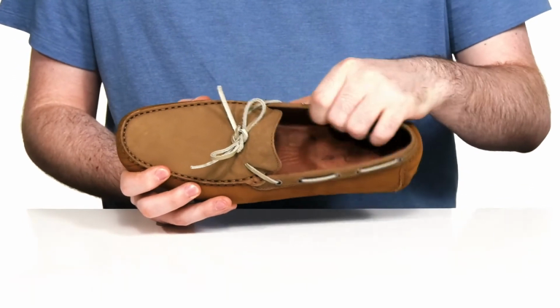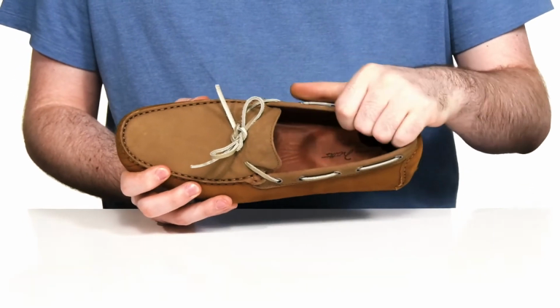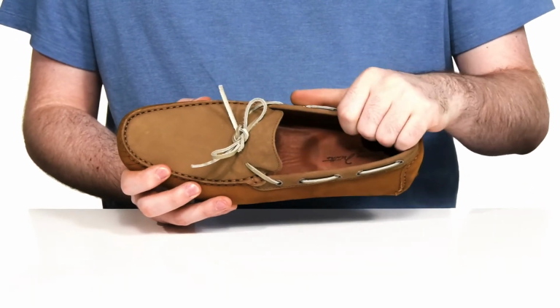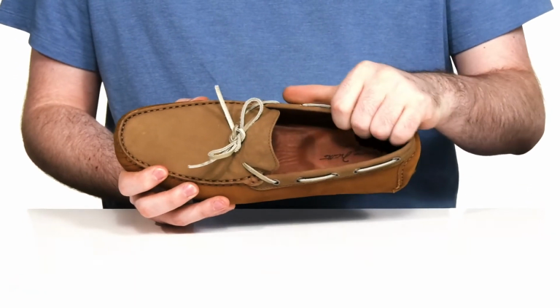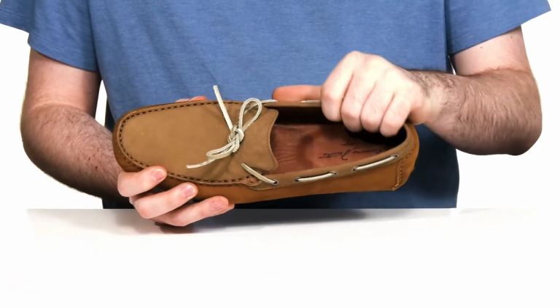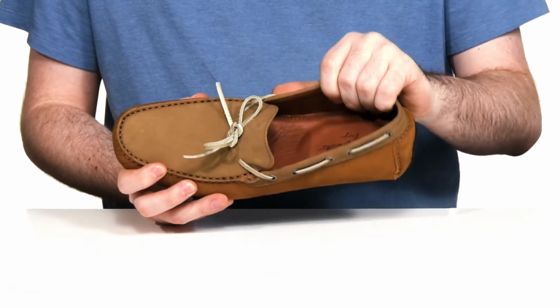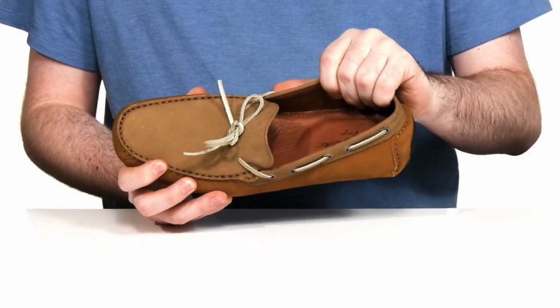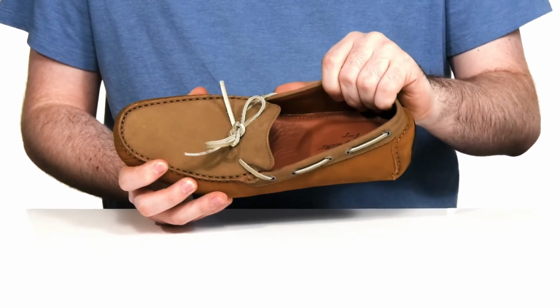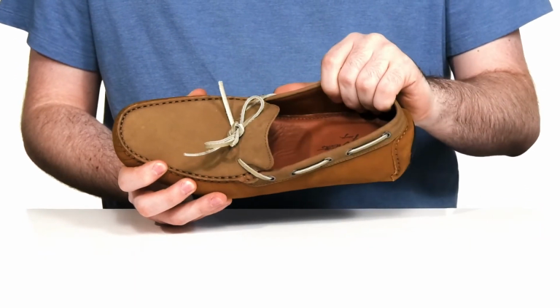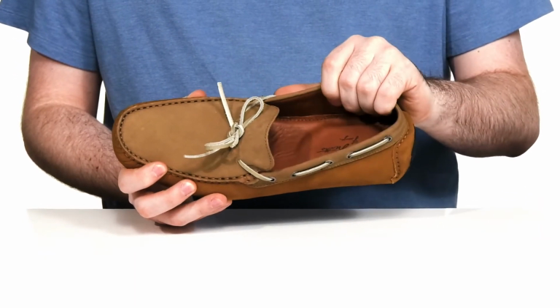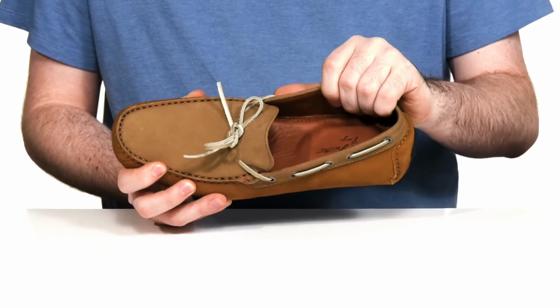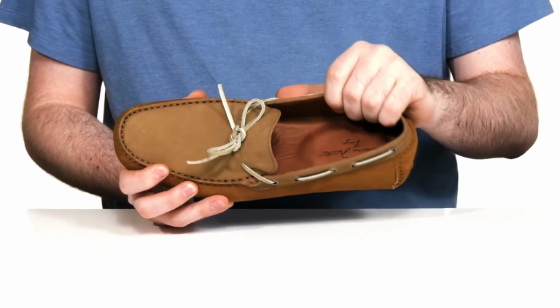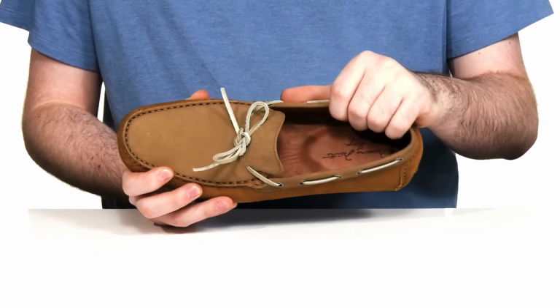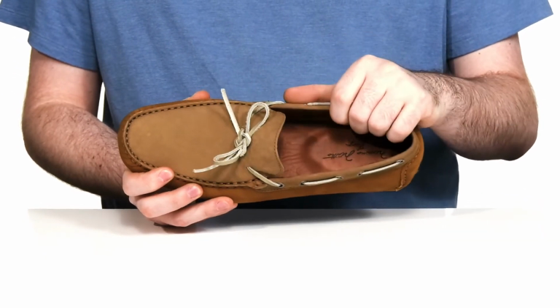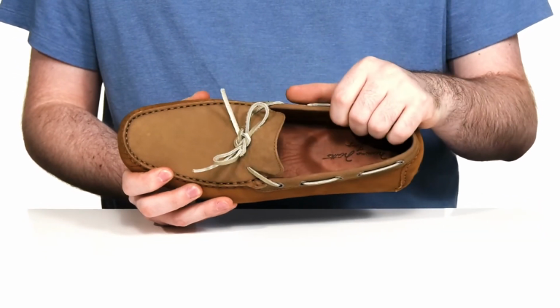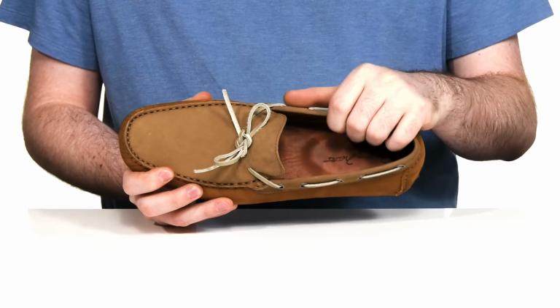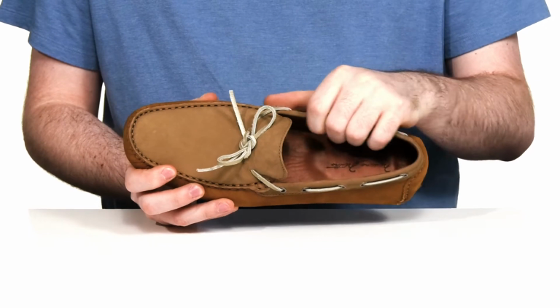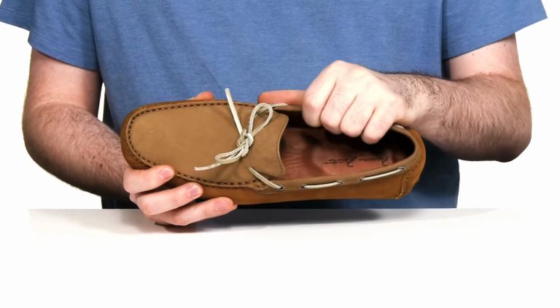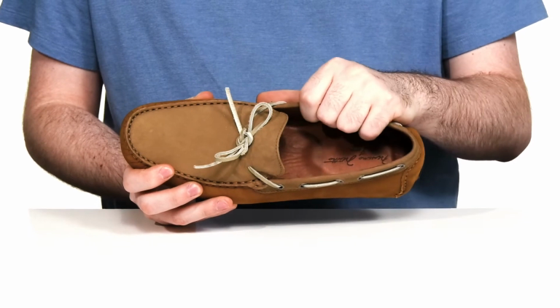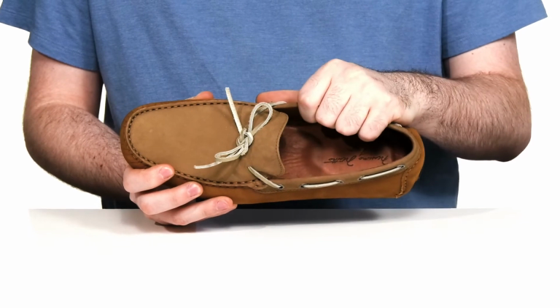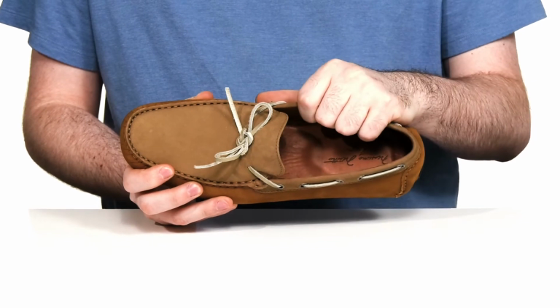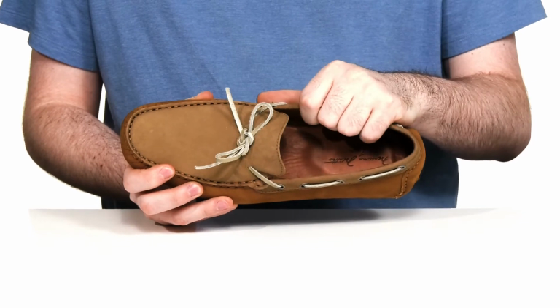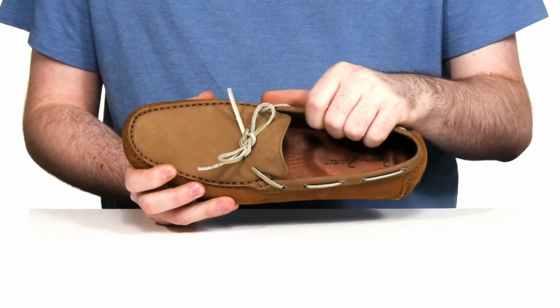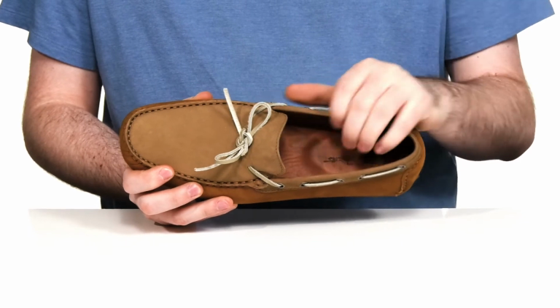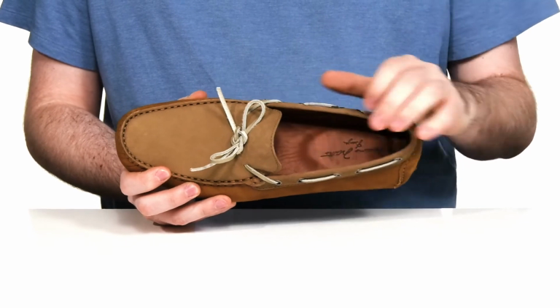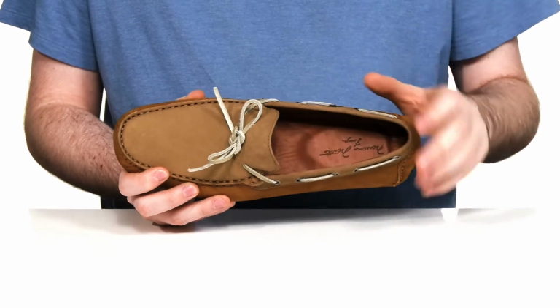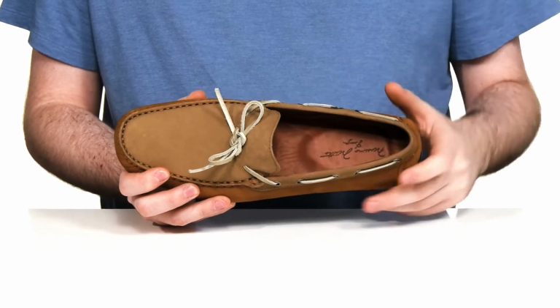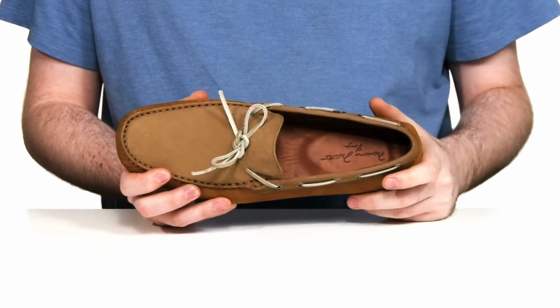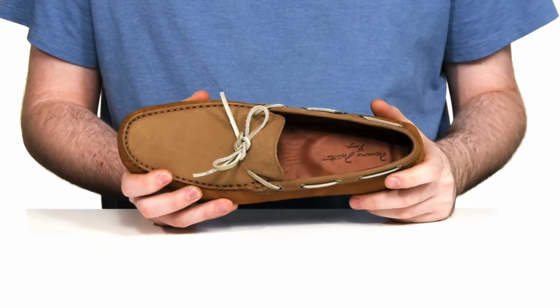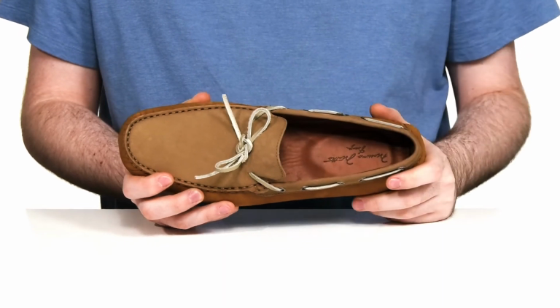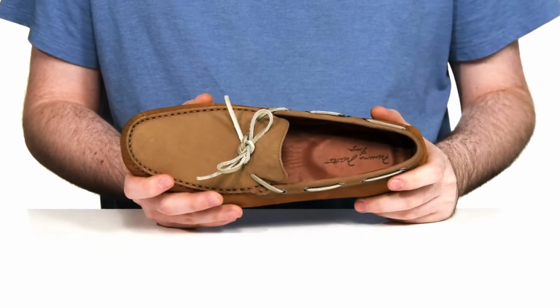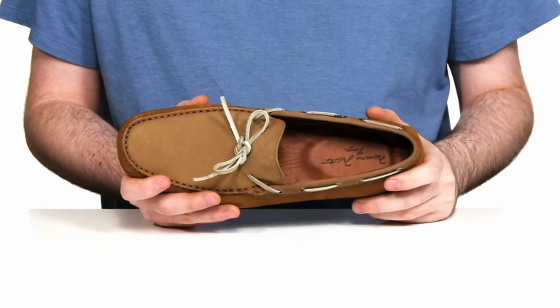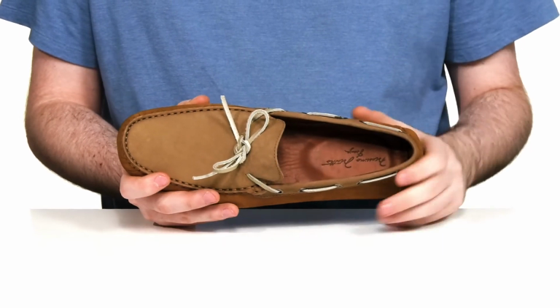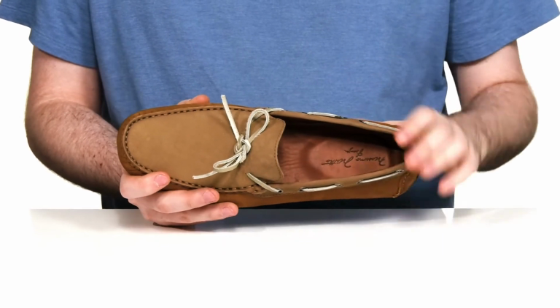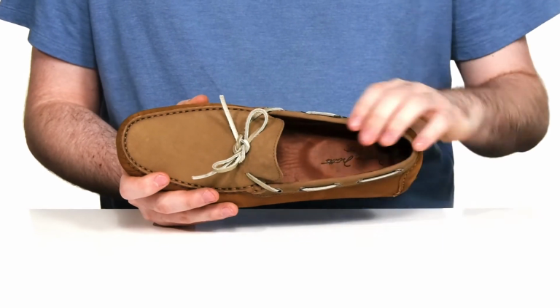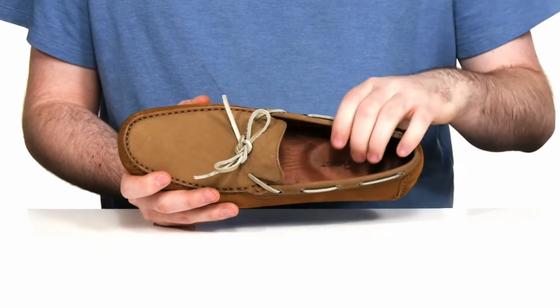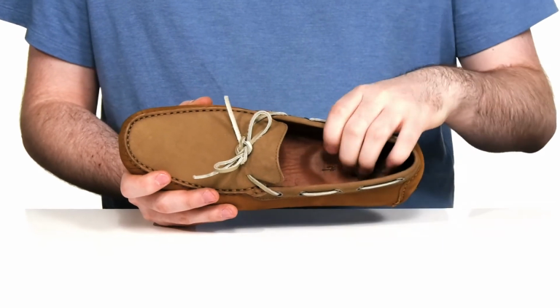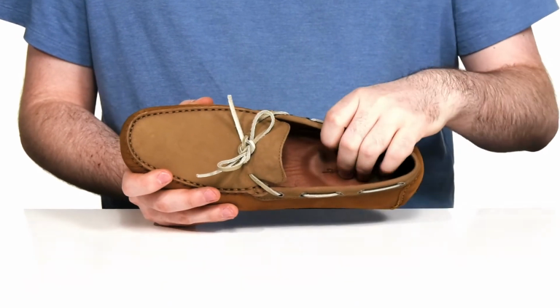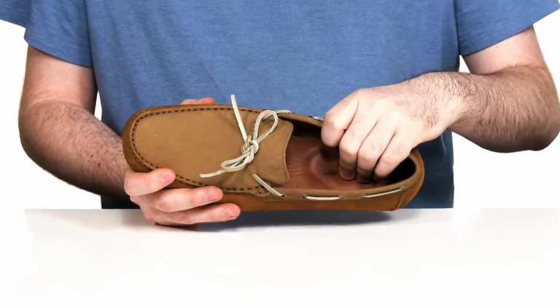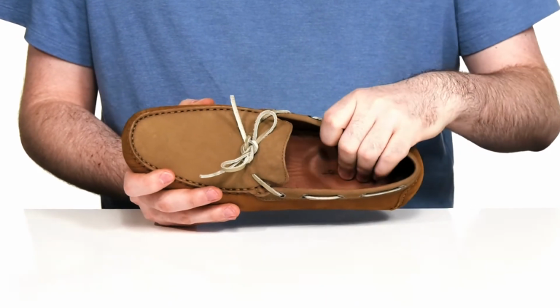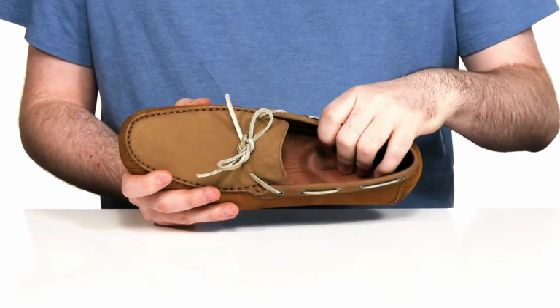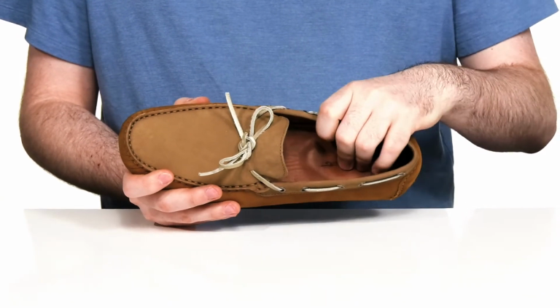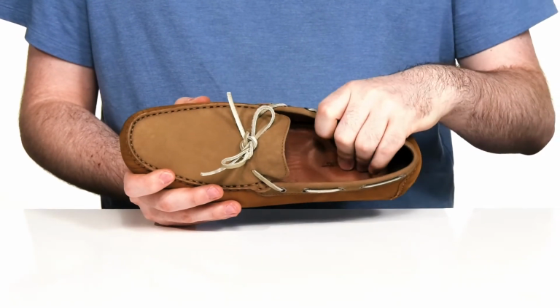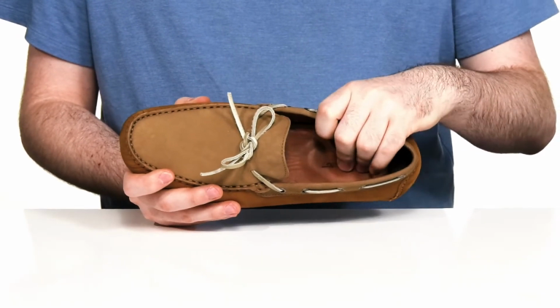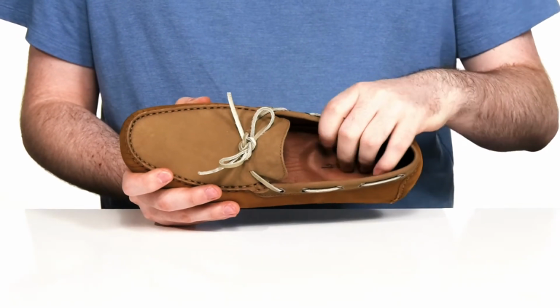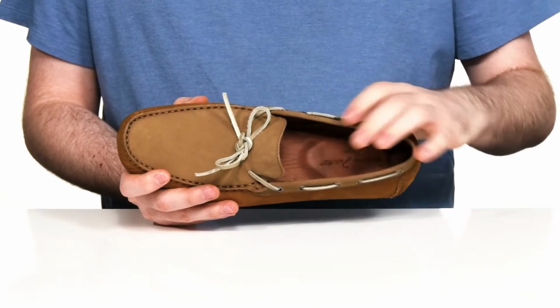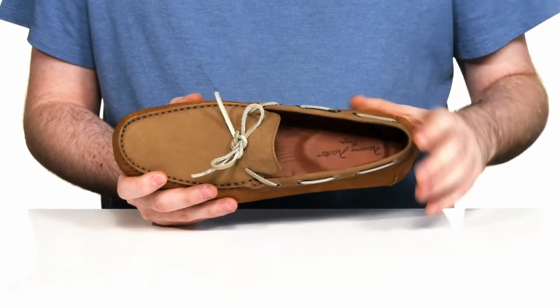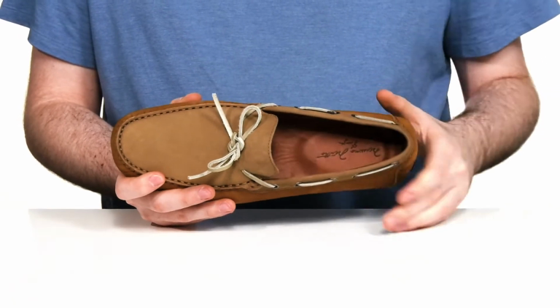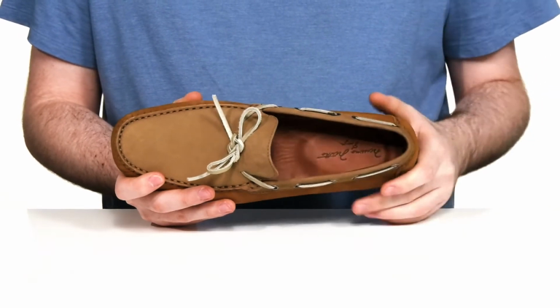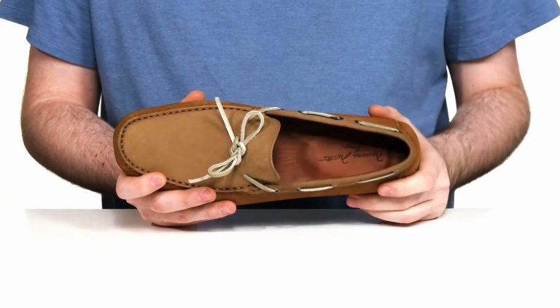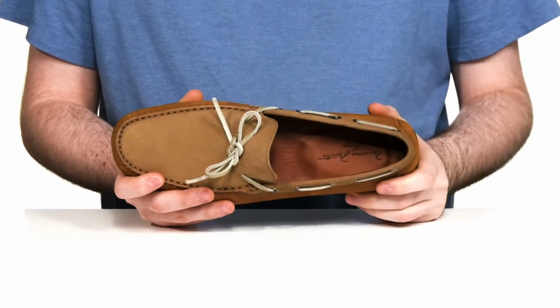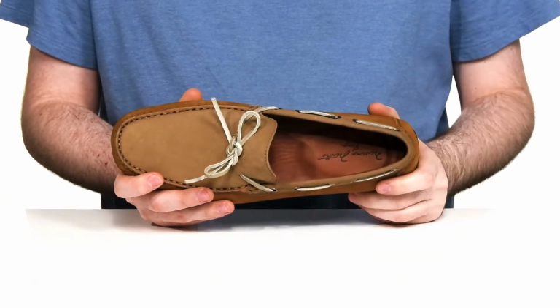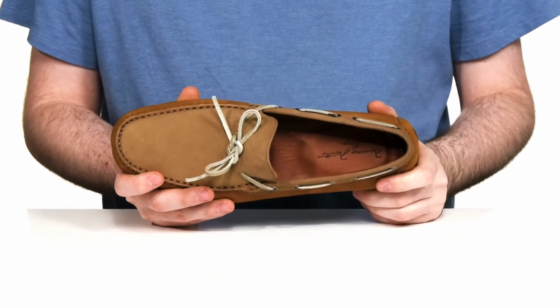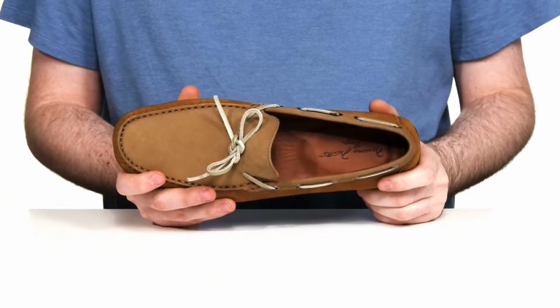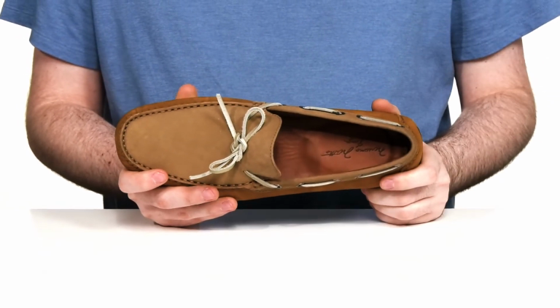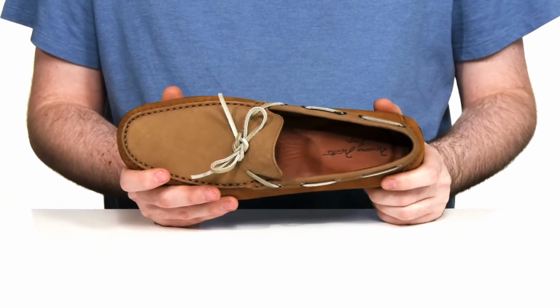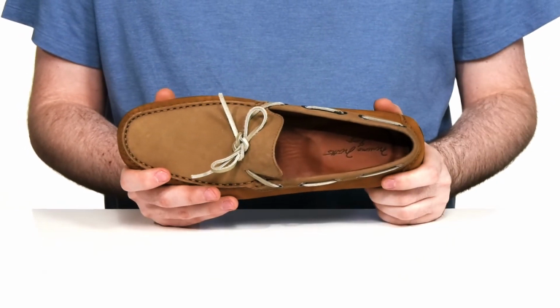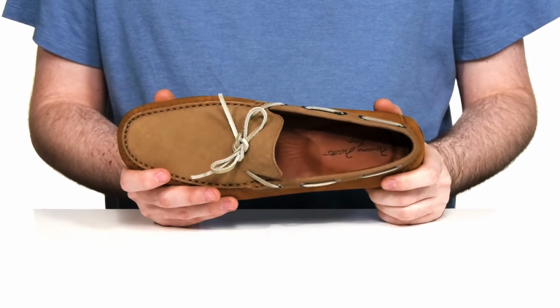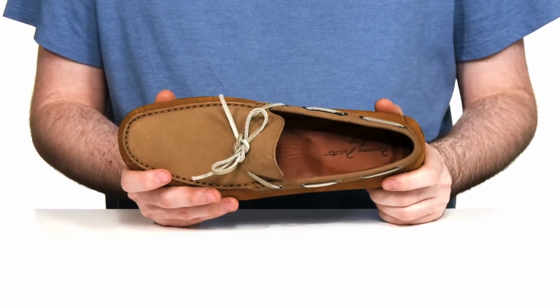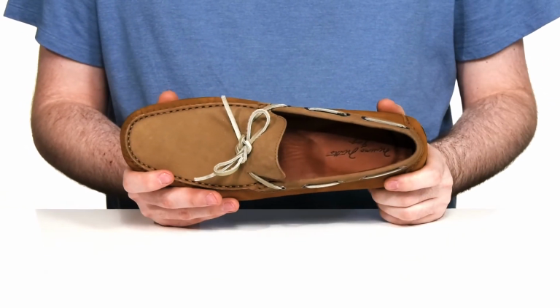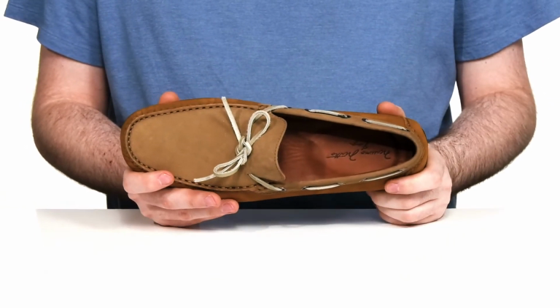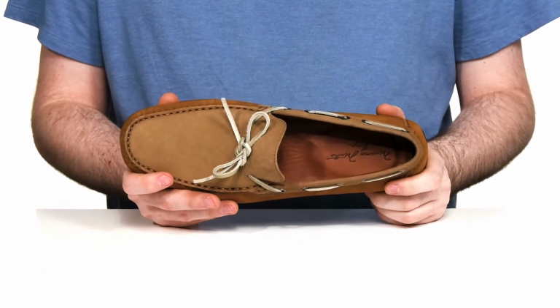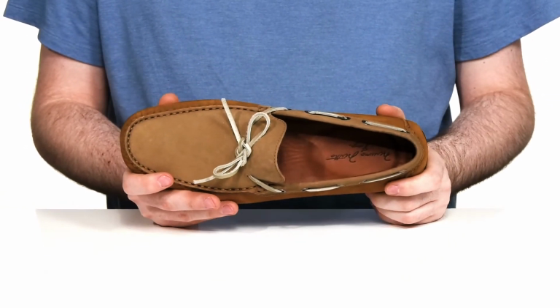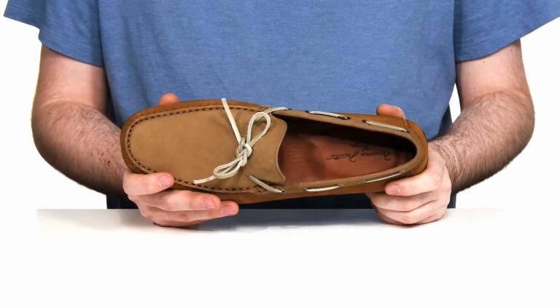The inside lining is a textured leather that's very soft to keep it nice and cool, and it has a cushioned foam footbed in the bottom to keep you comfortable.